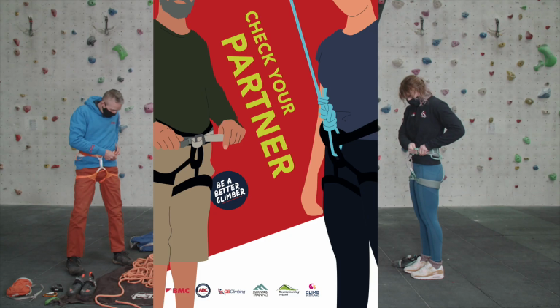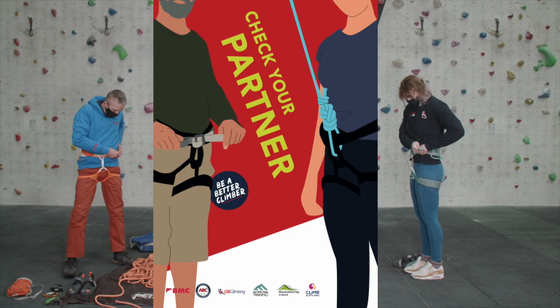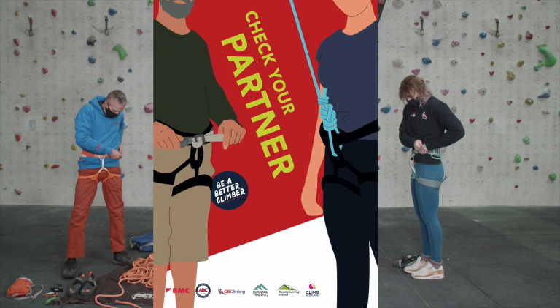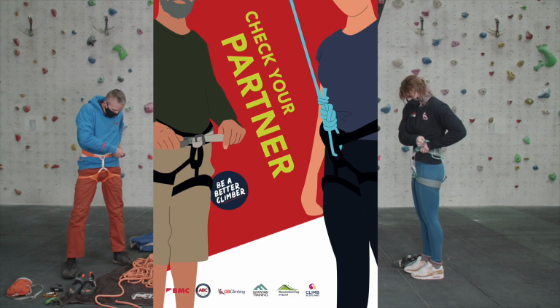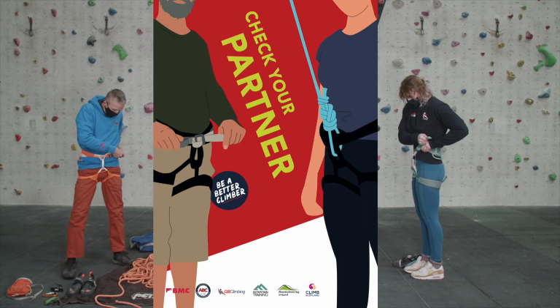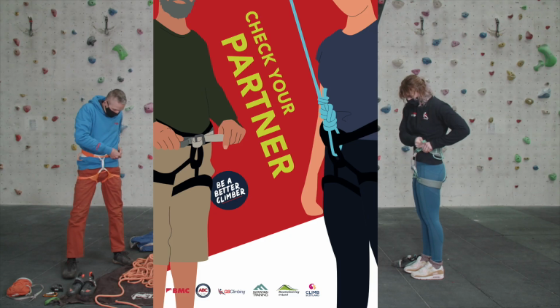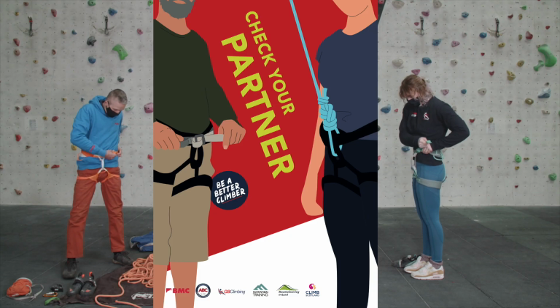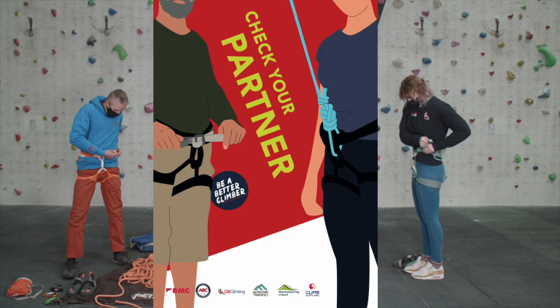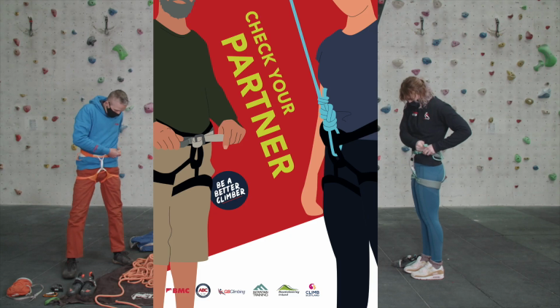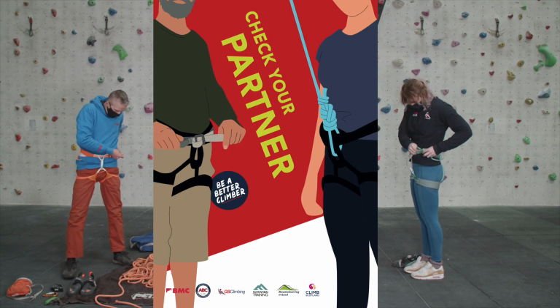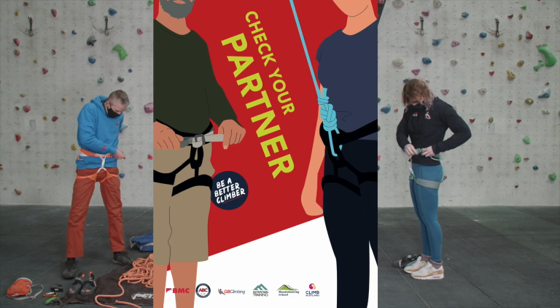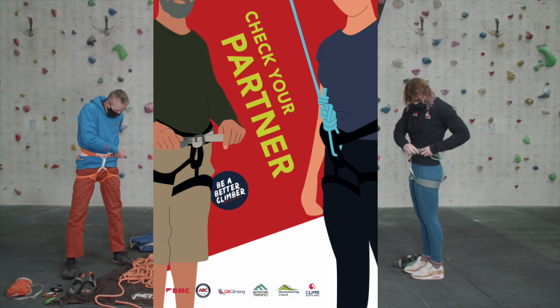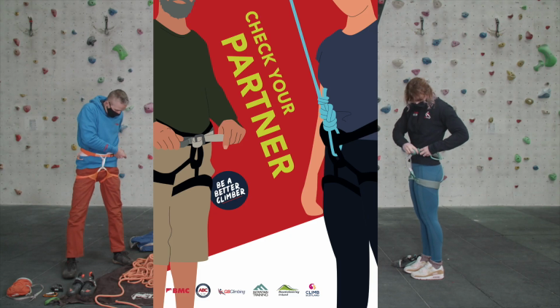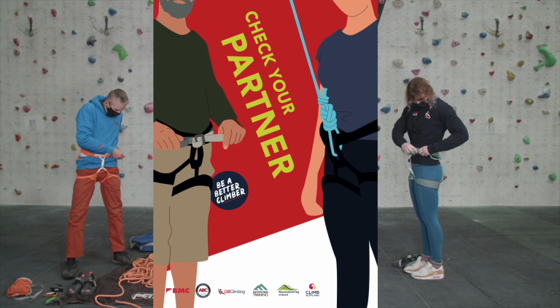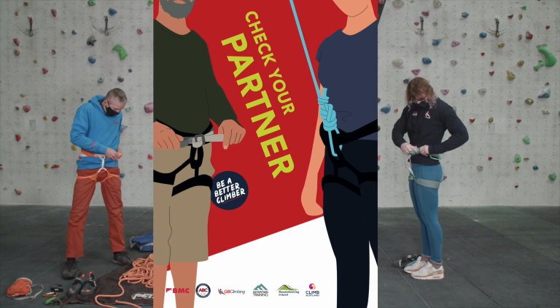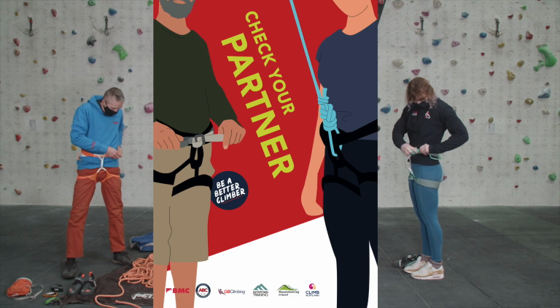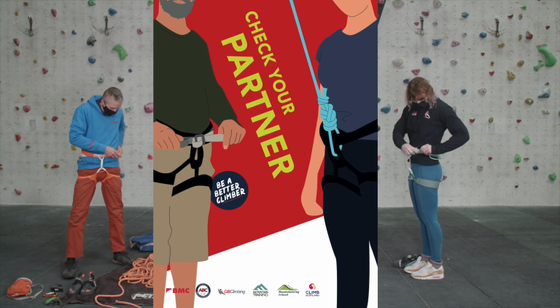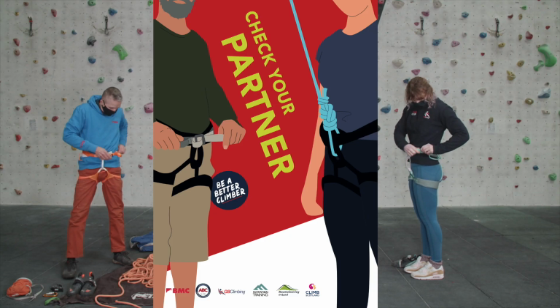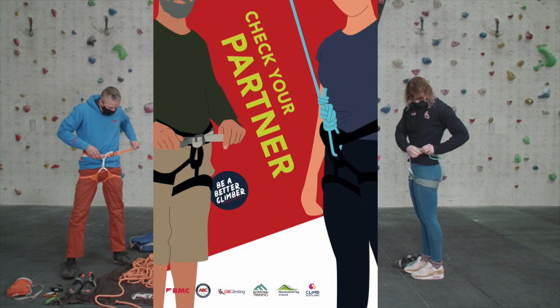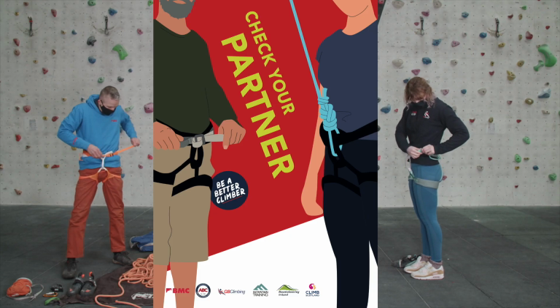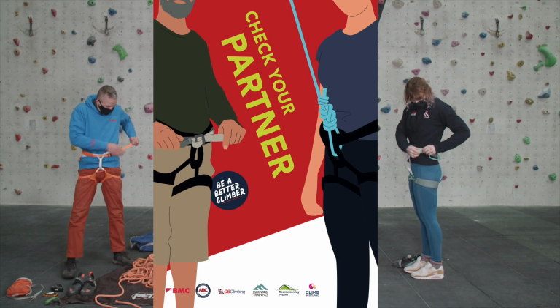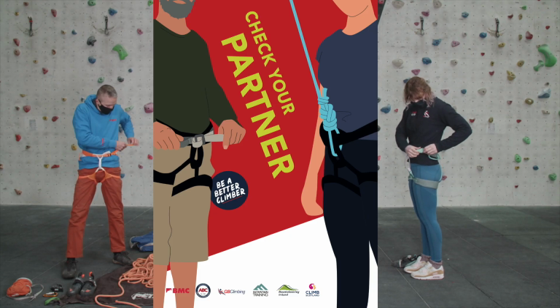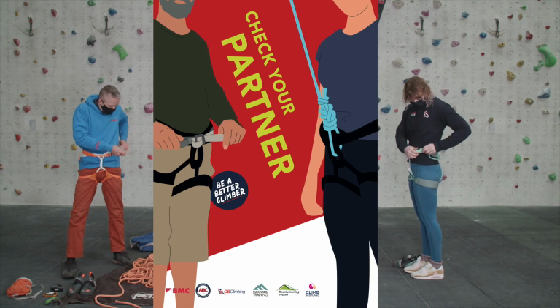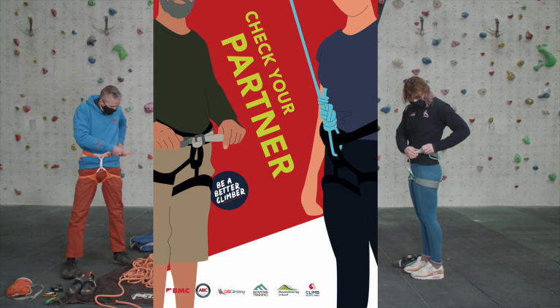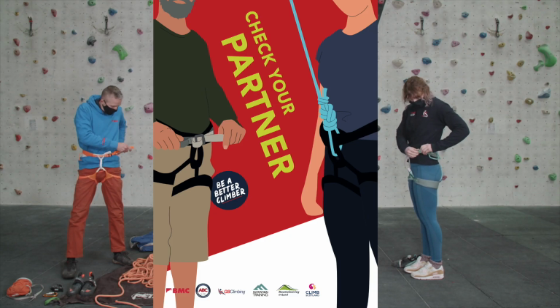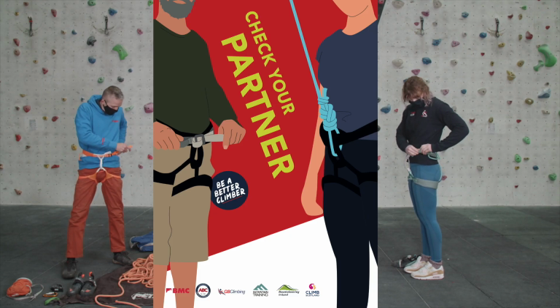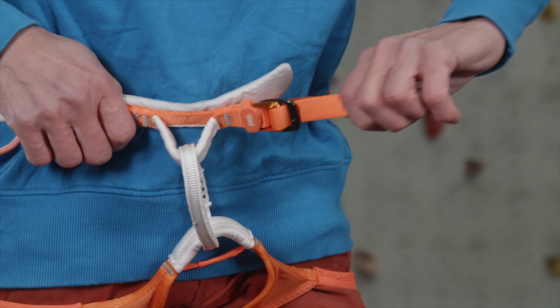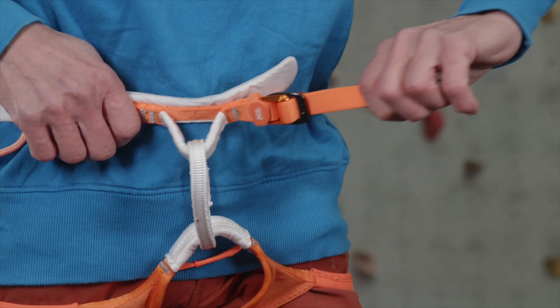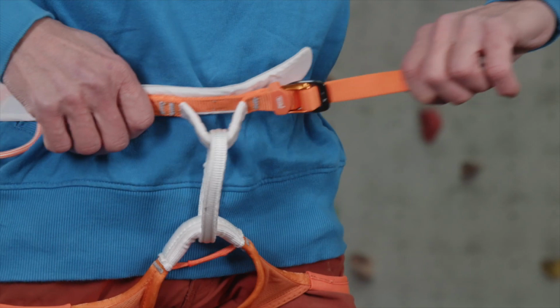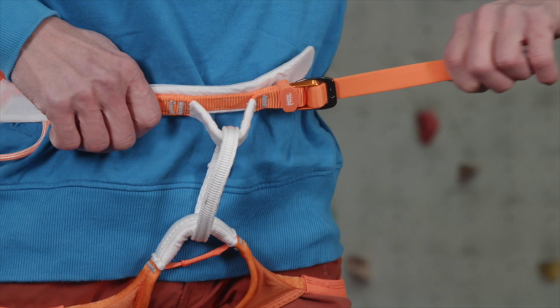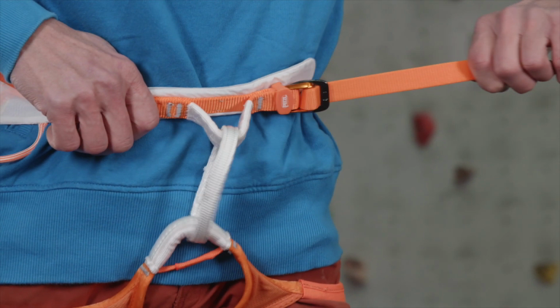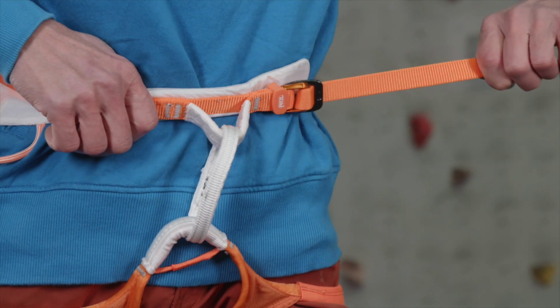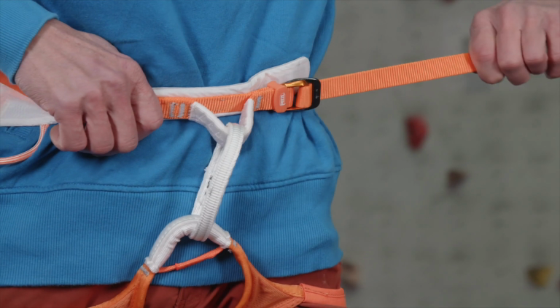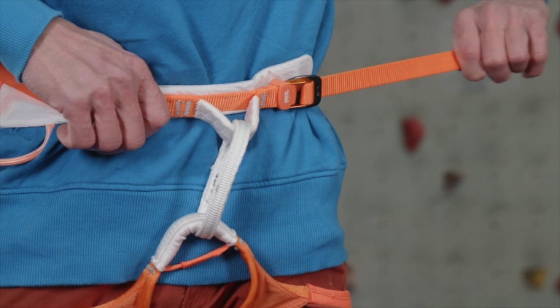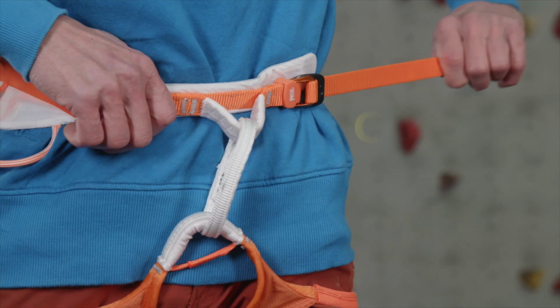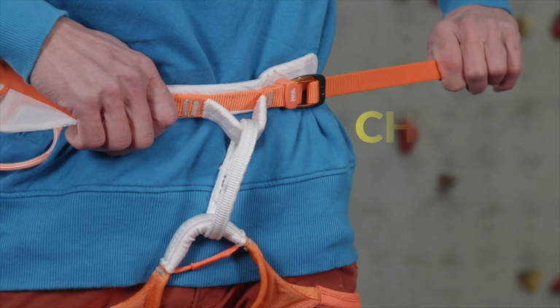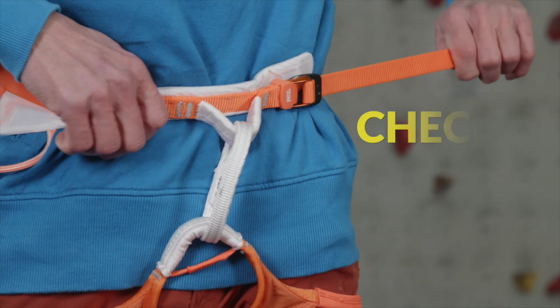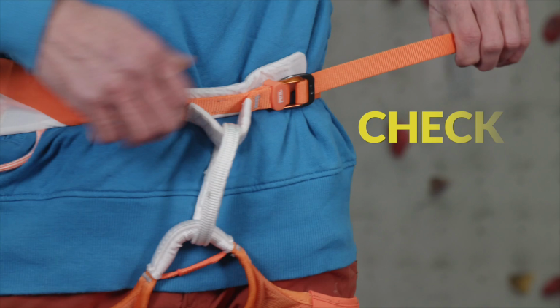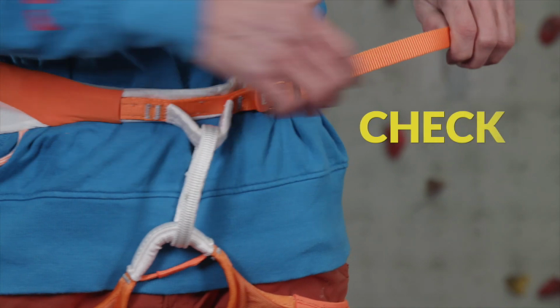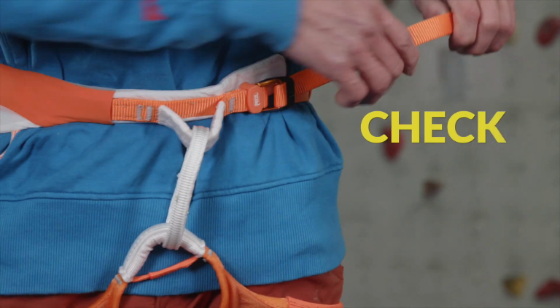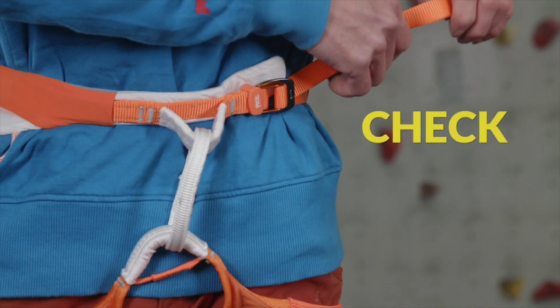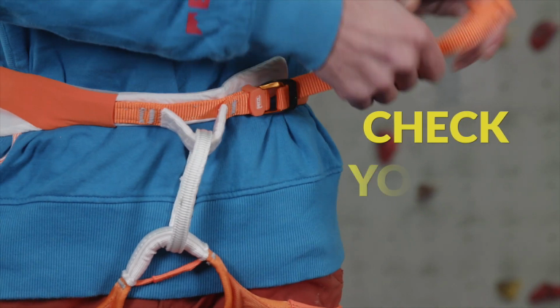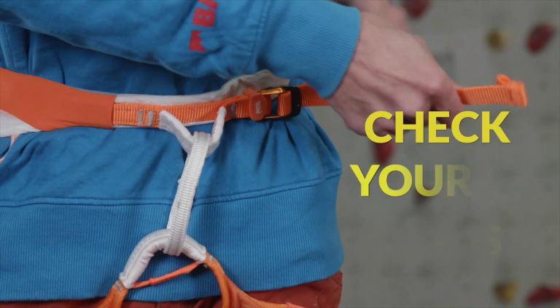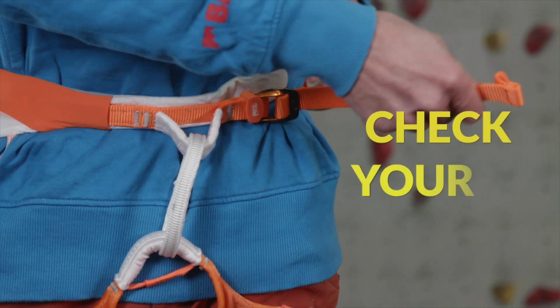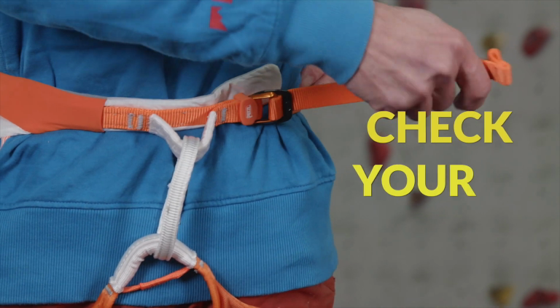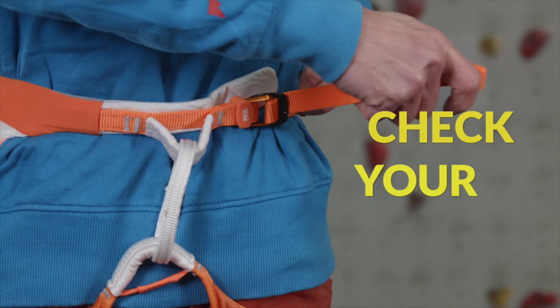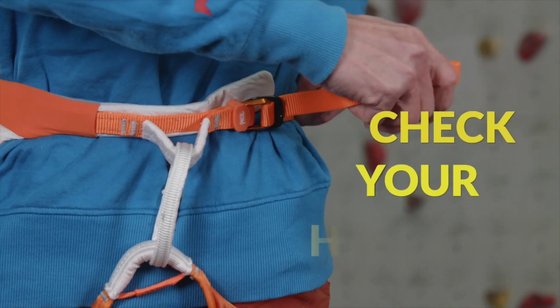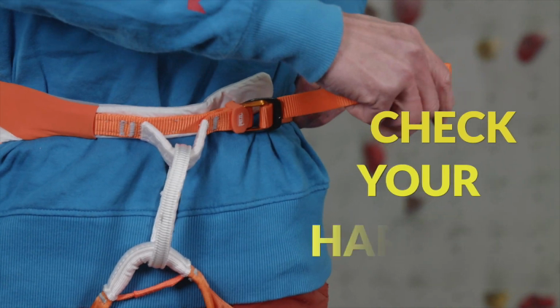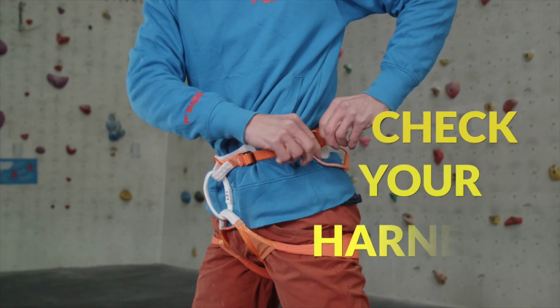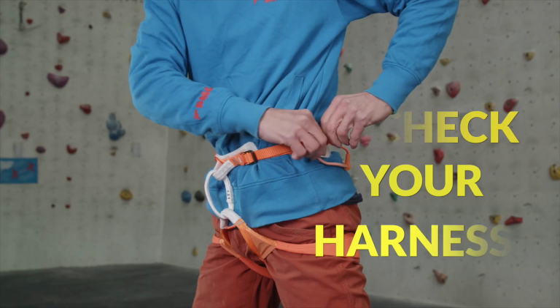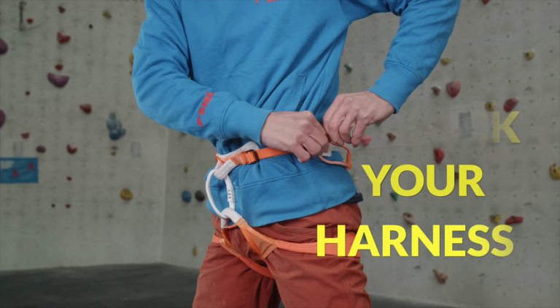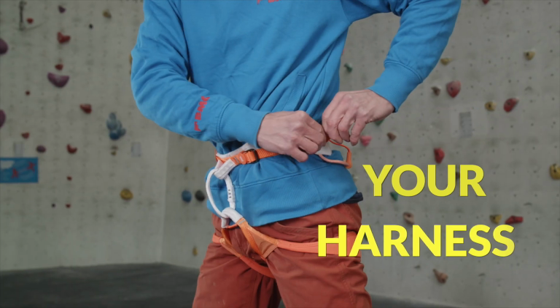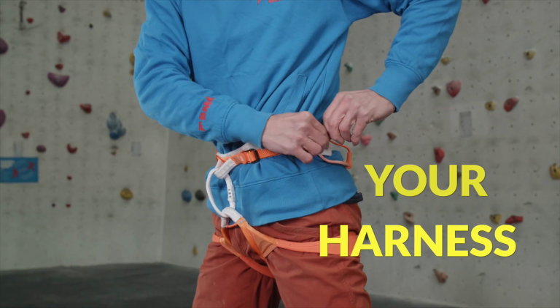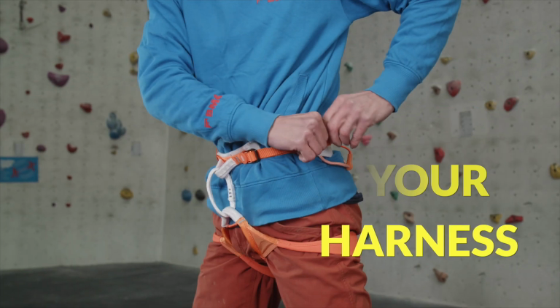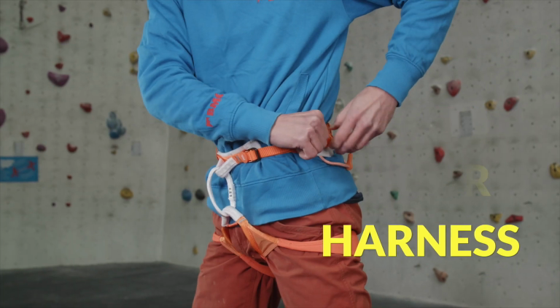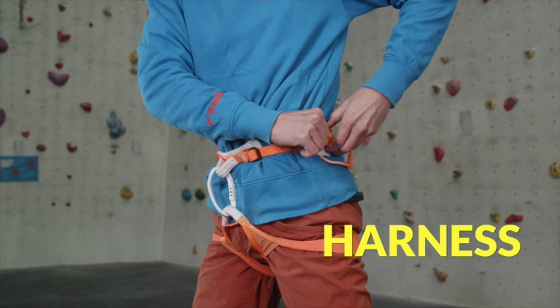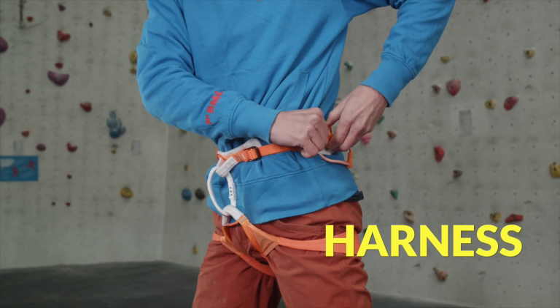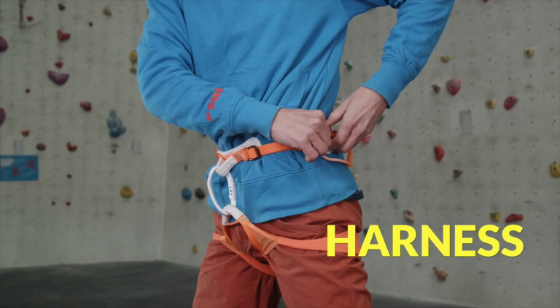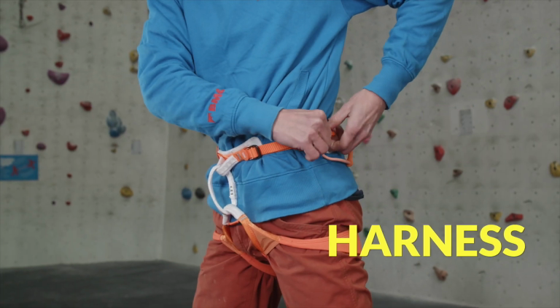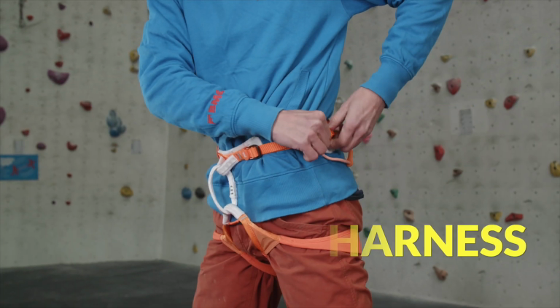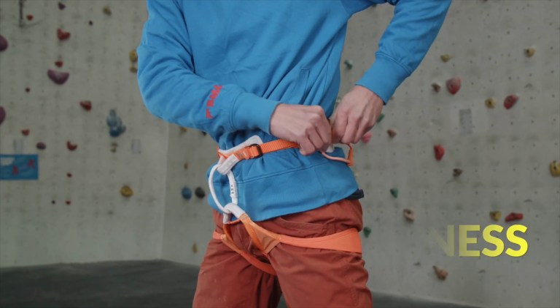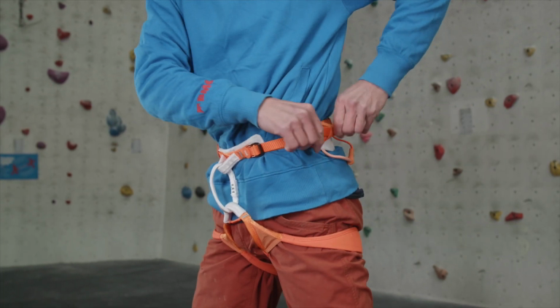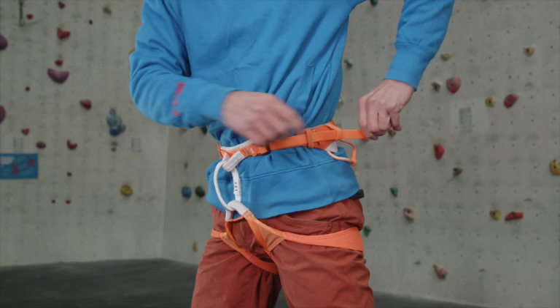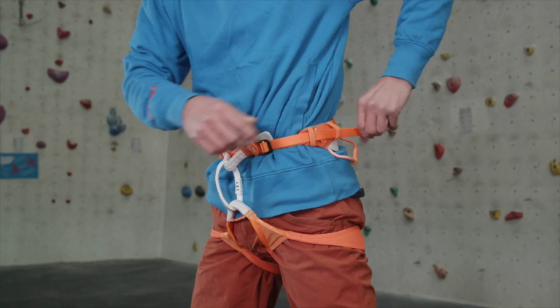The partner check starts with checking our harnesses. The harness should sit above the hips and be properly tightened on all straps, and we make sure to check the buckle is correctly fastened.